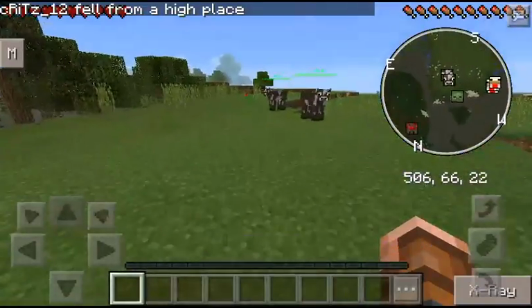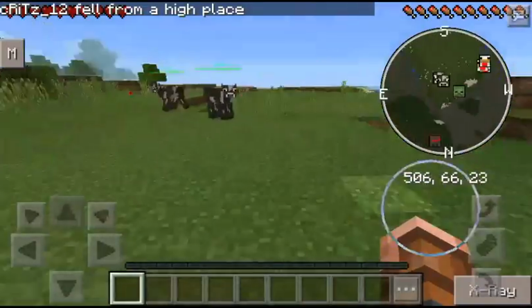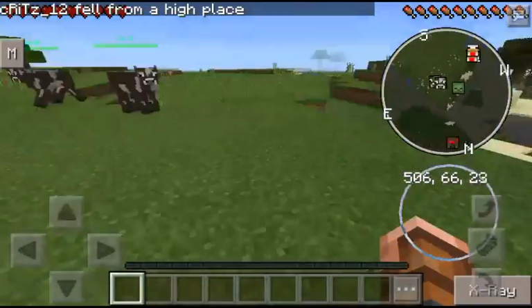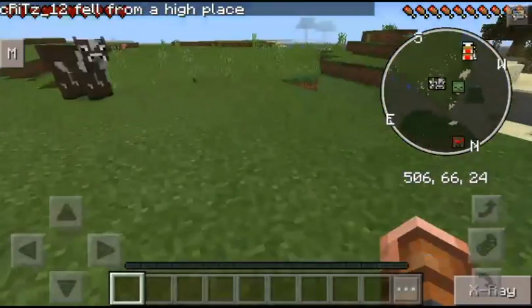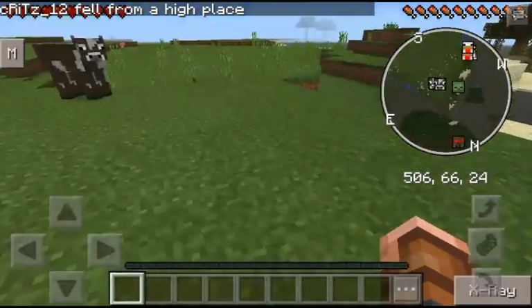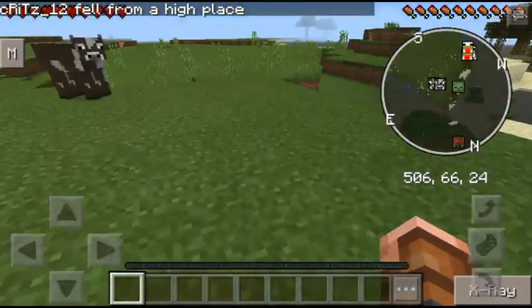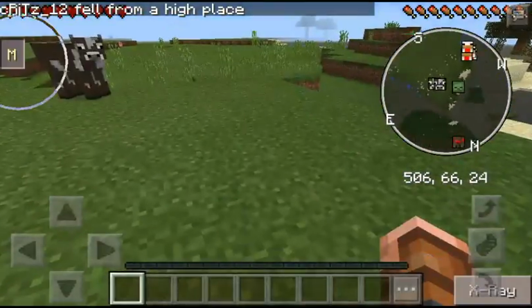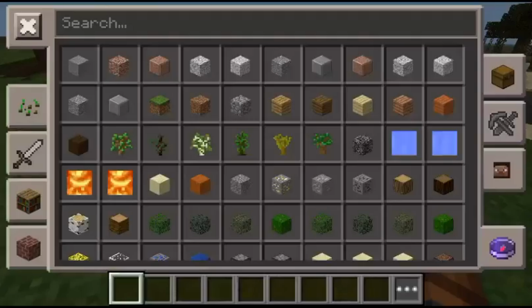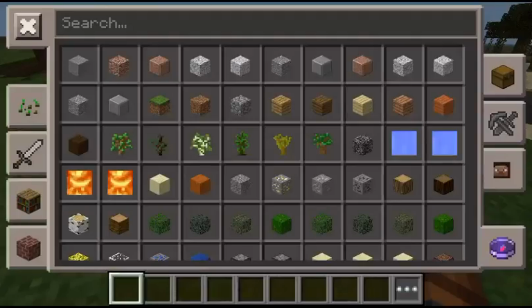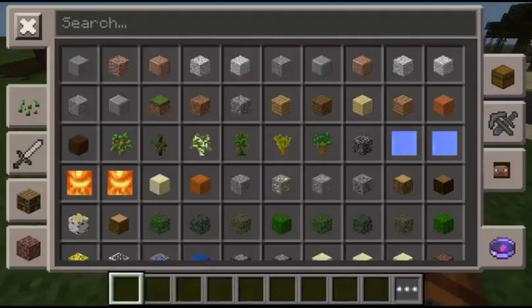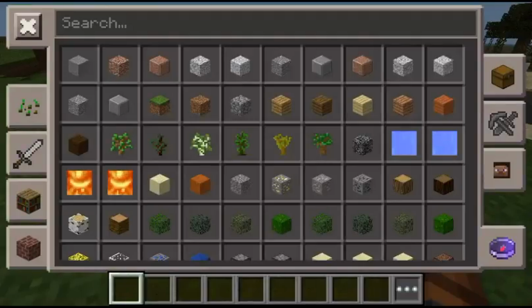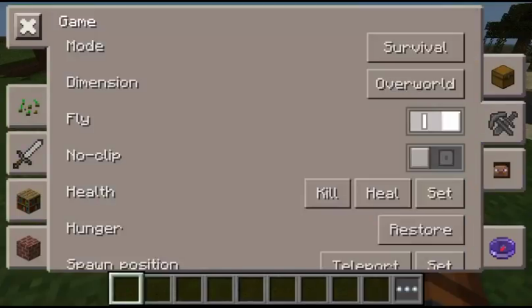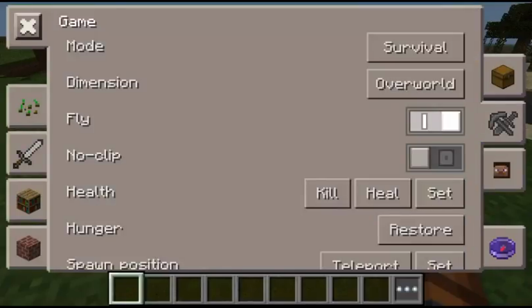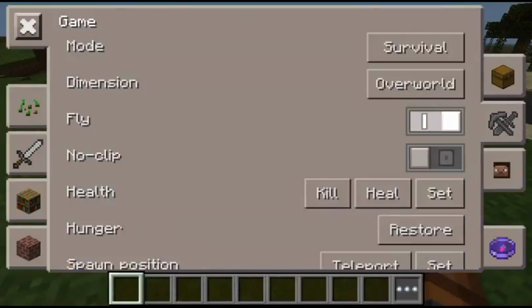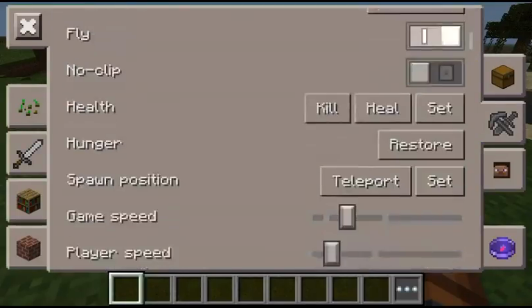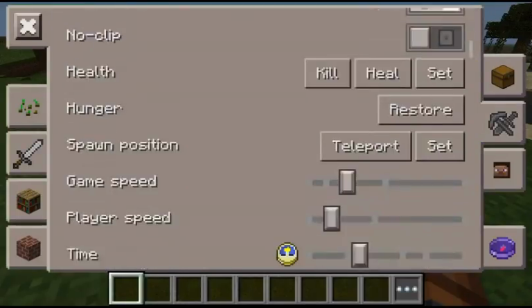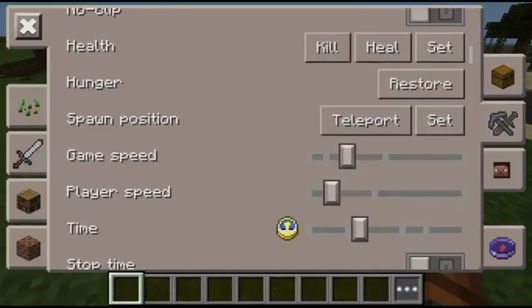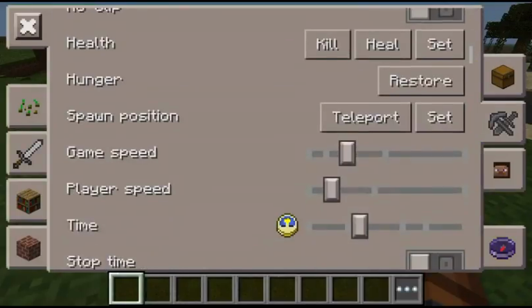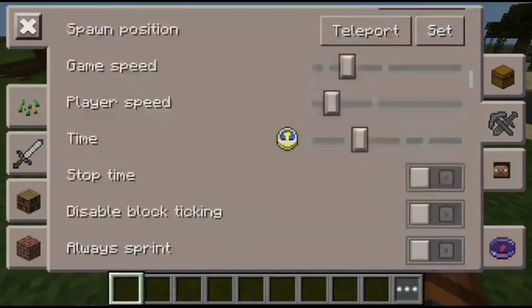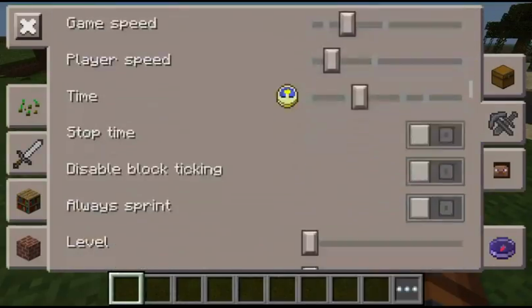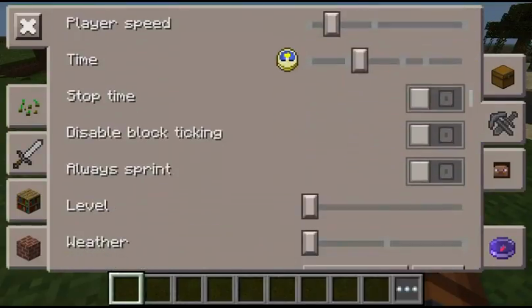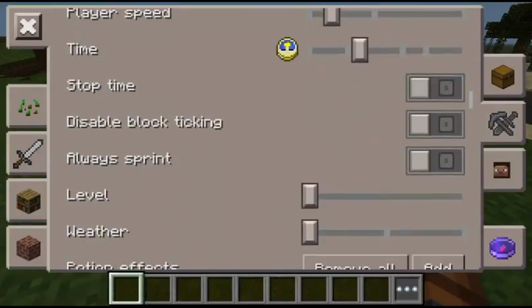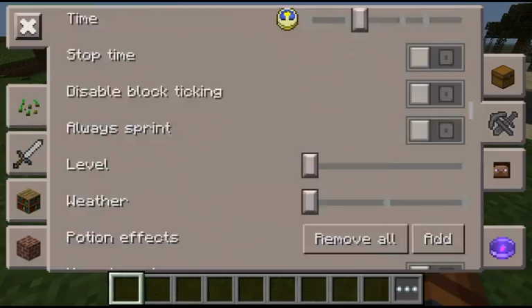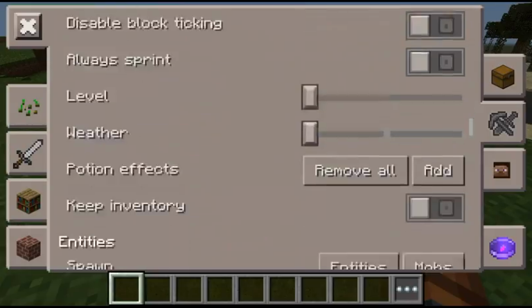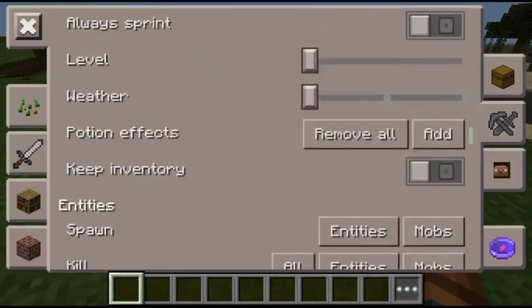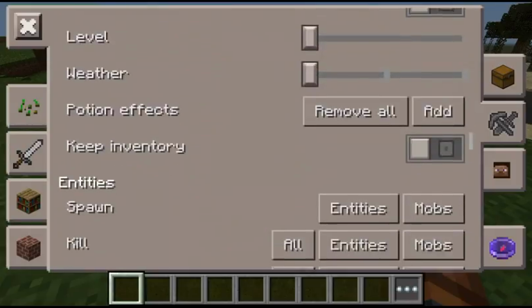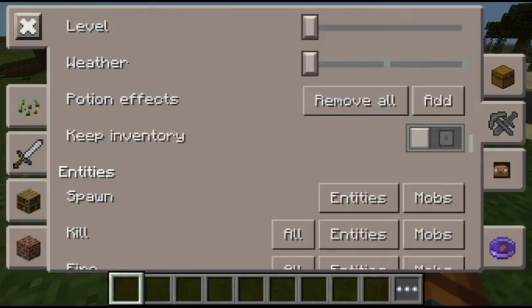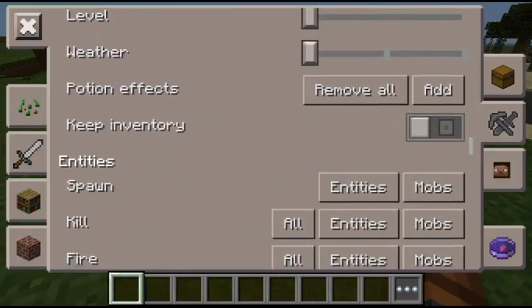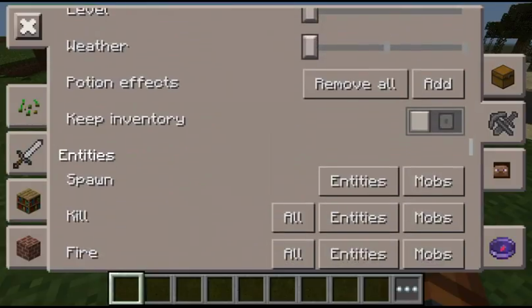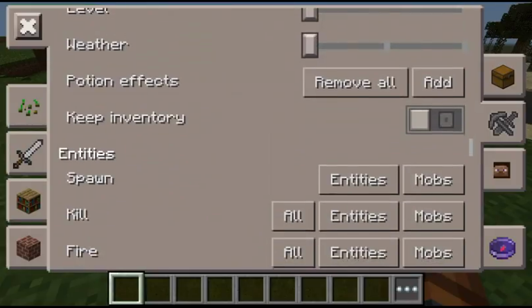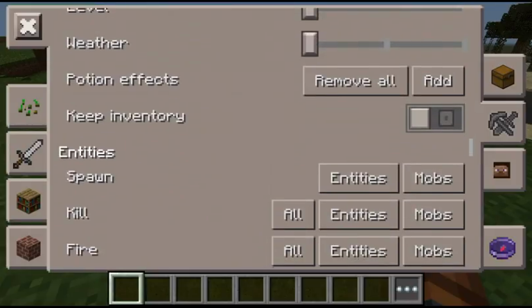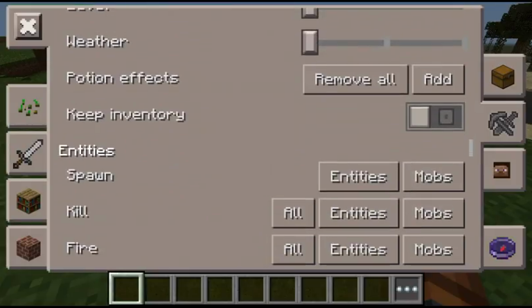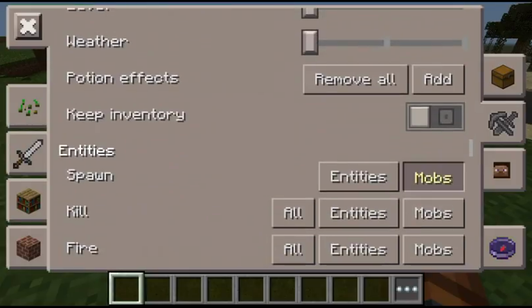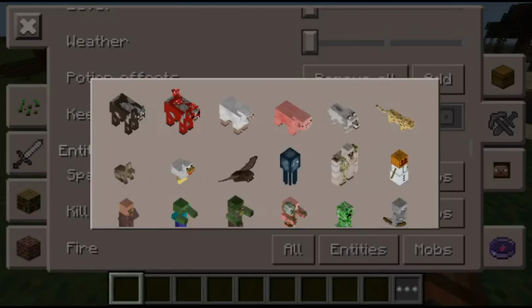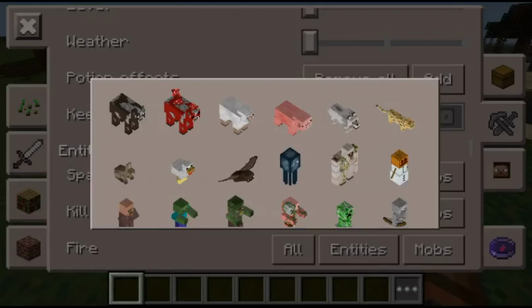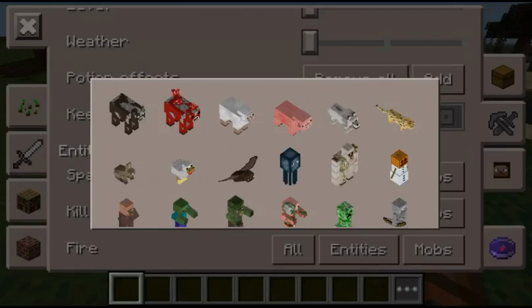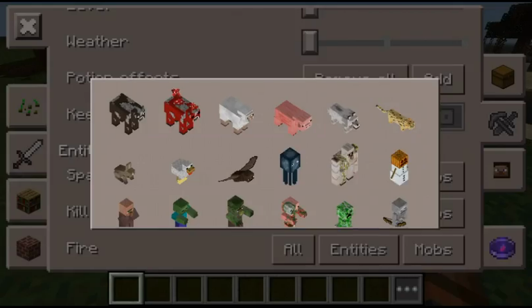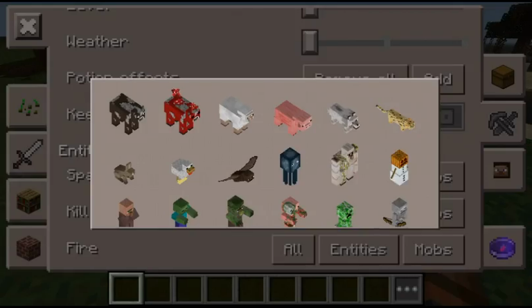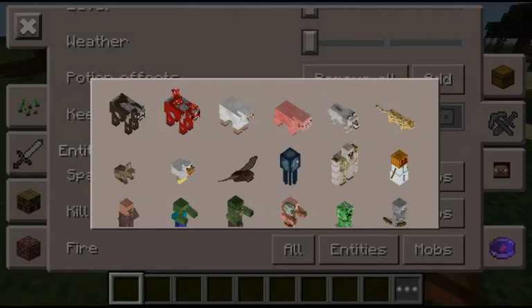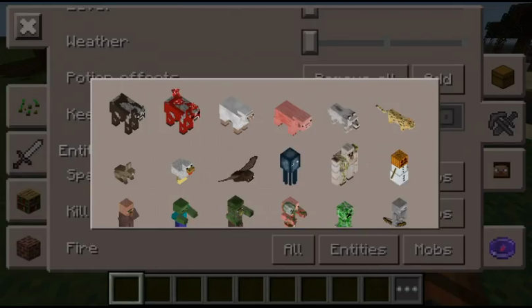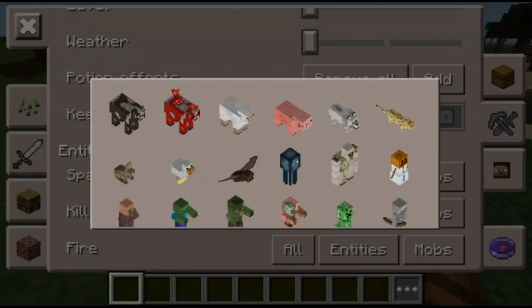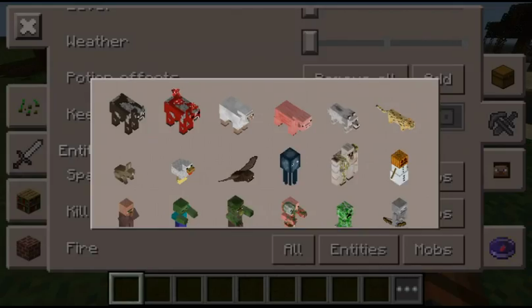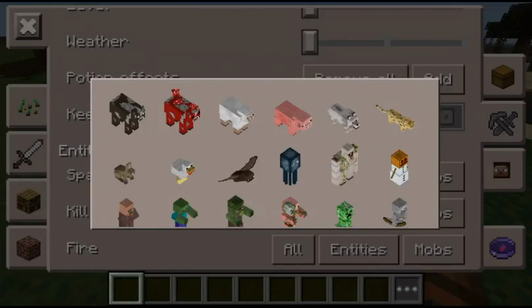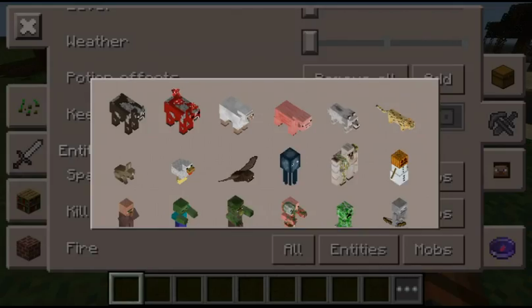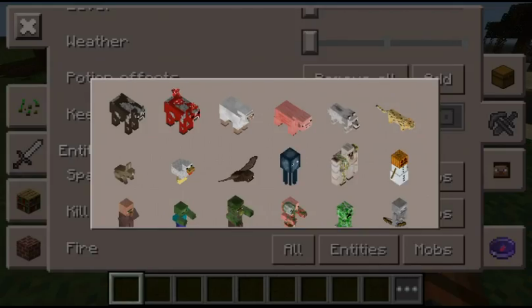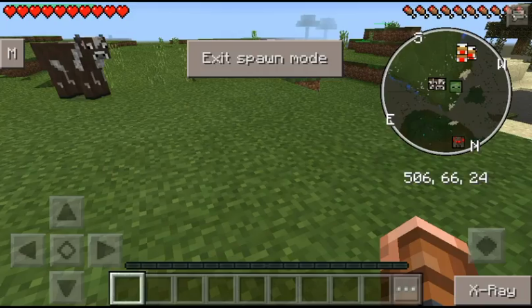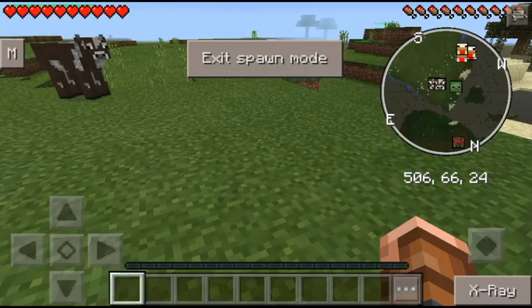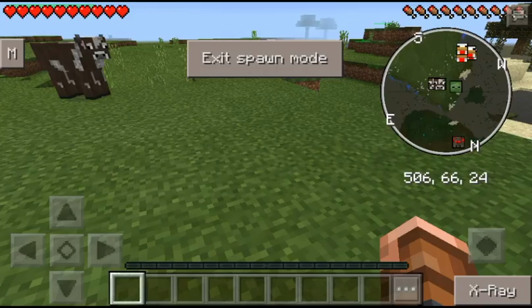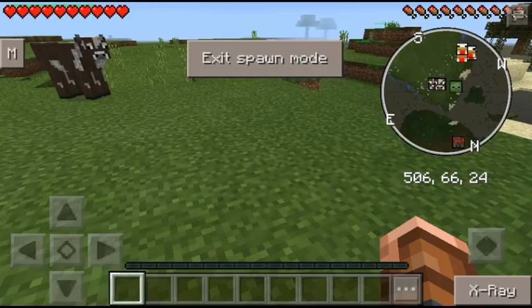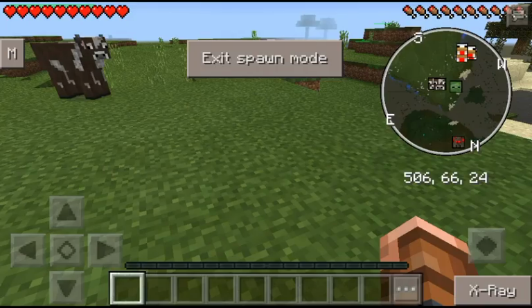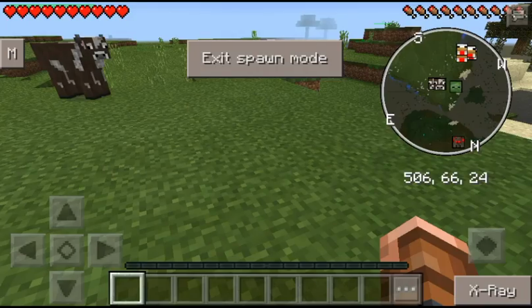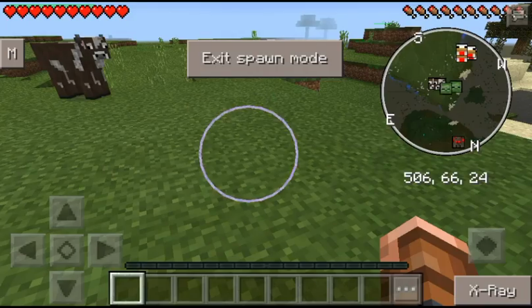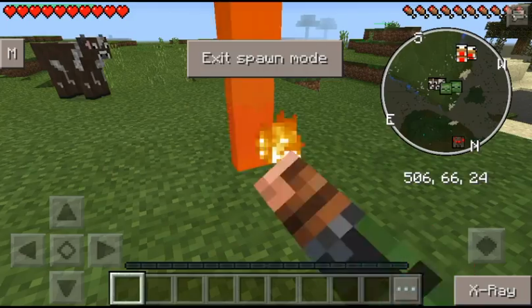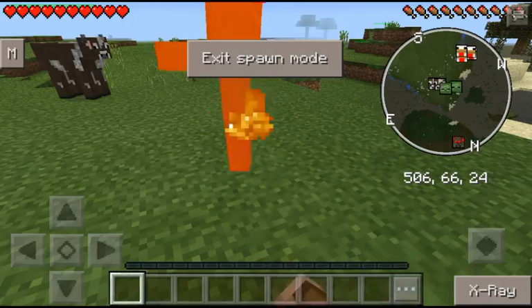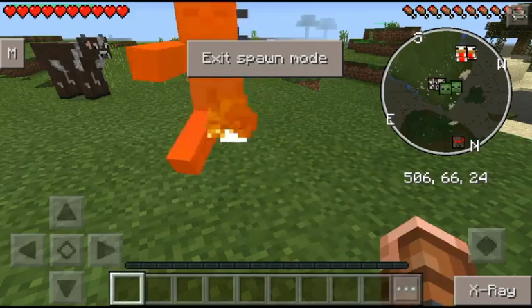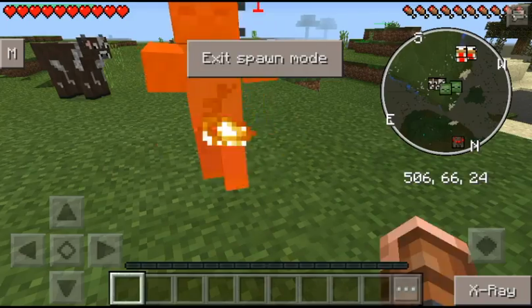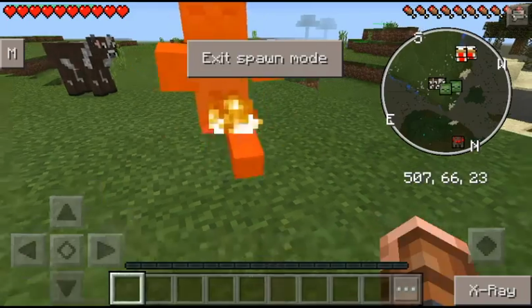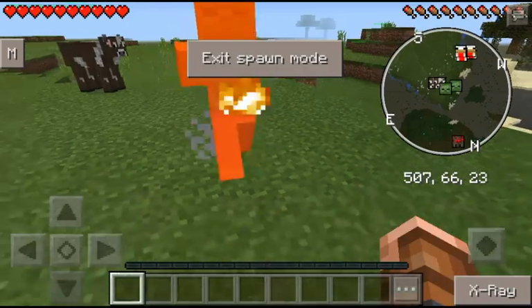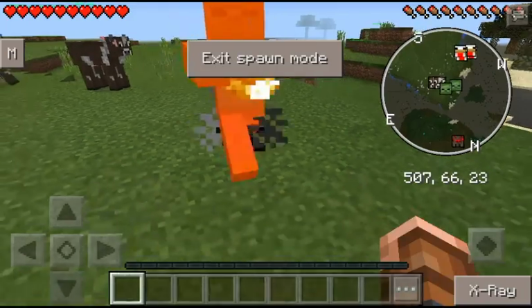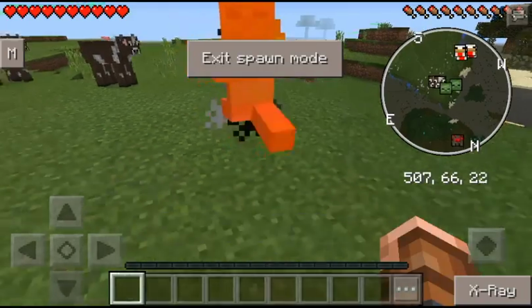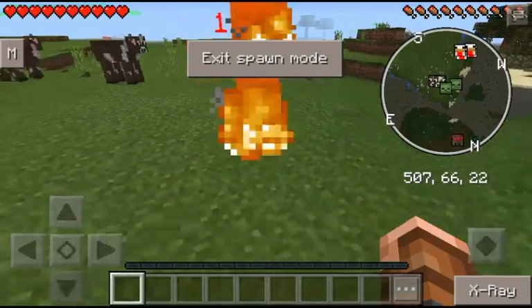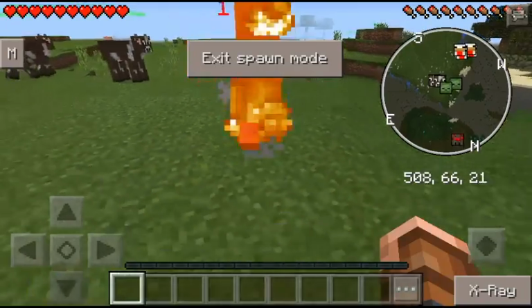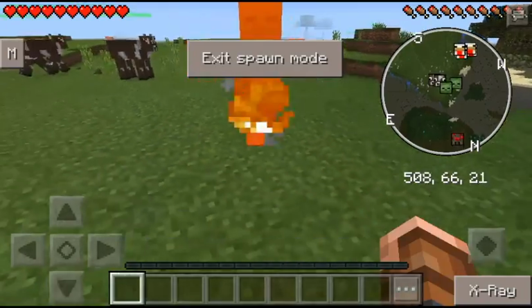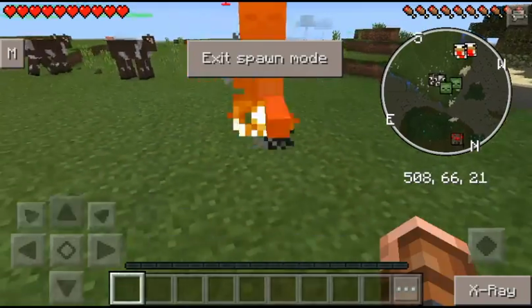Also, you can spawn in warps — like cows, zombies. Though, fair warning, if you spawn in a zombie, it's just gonna be burning in daylight.